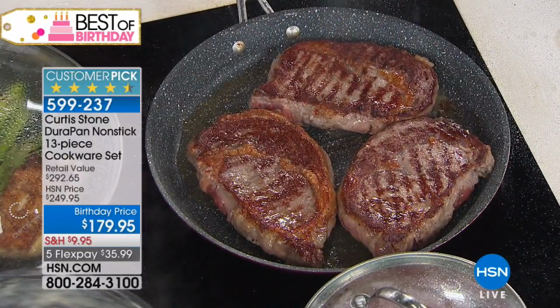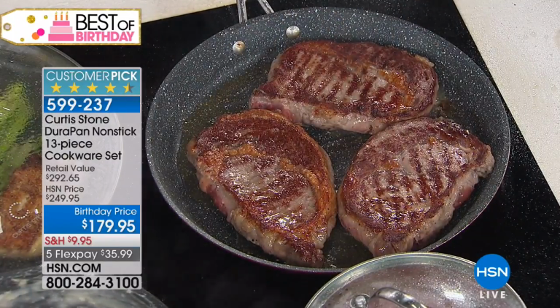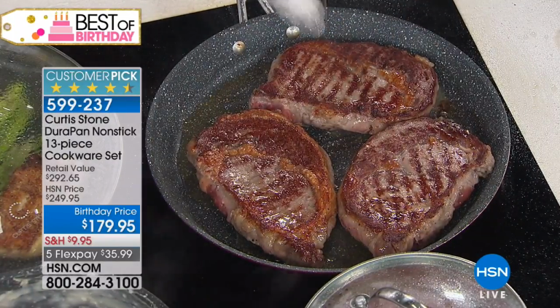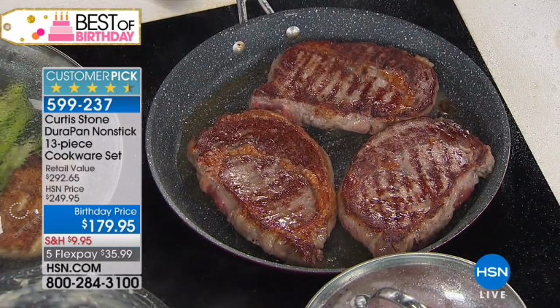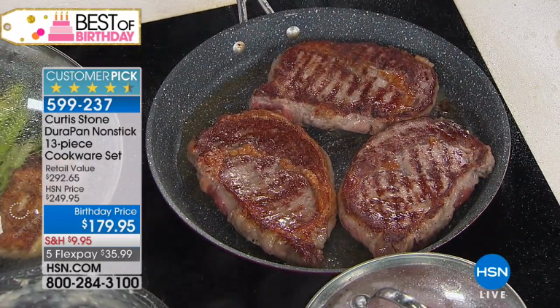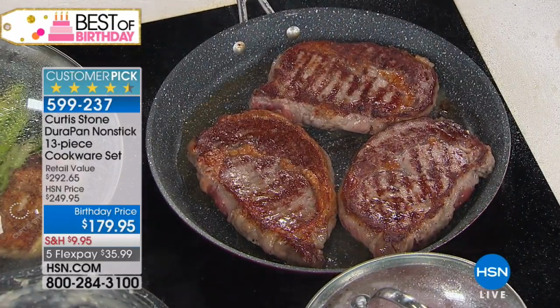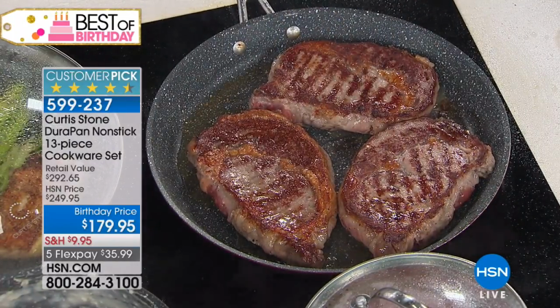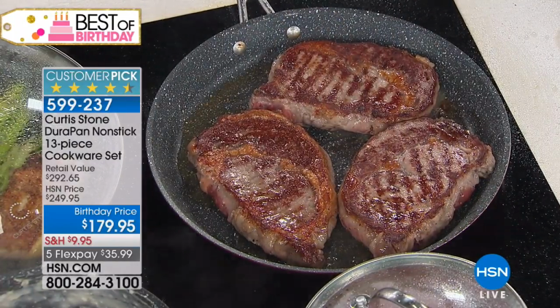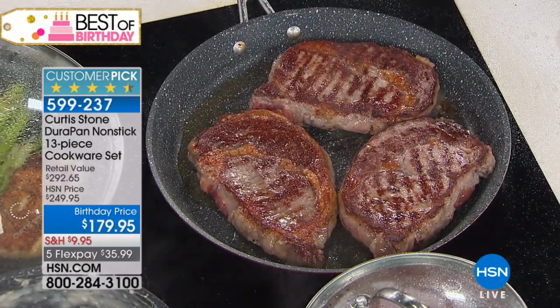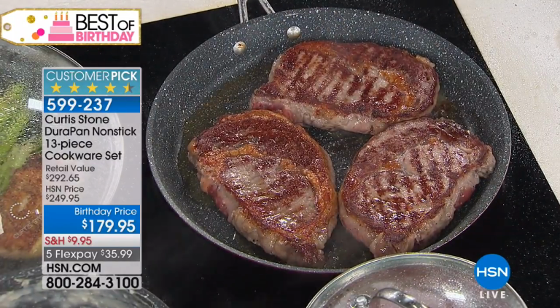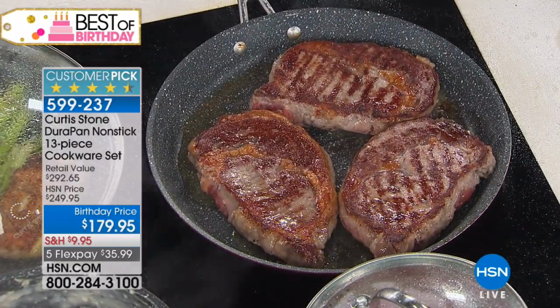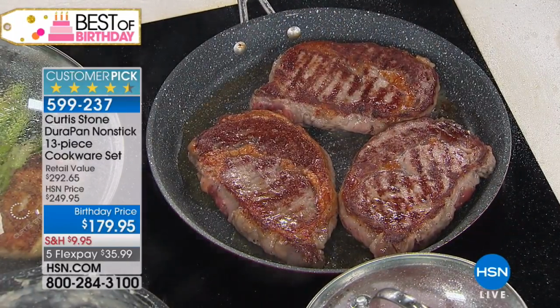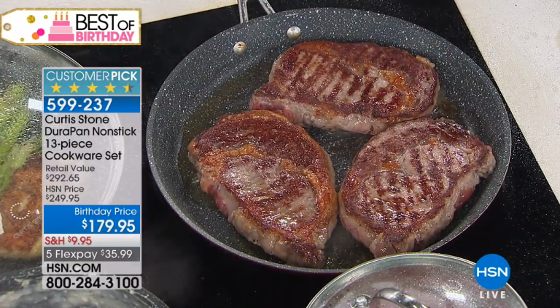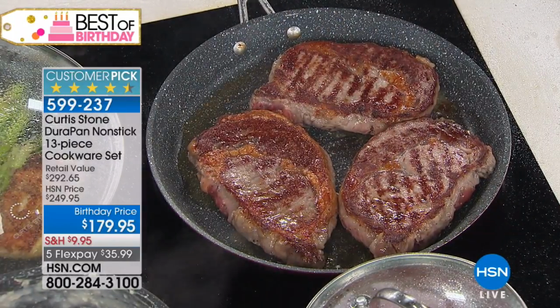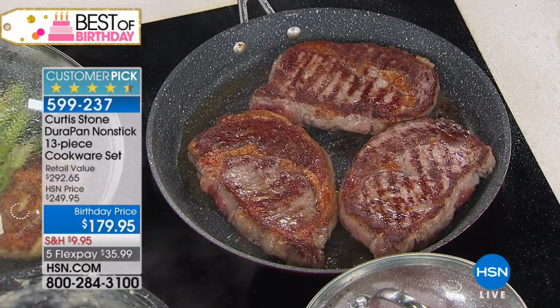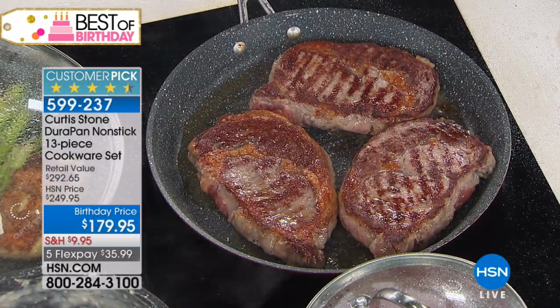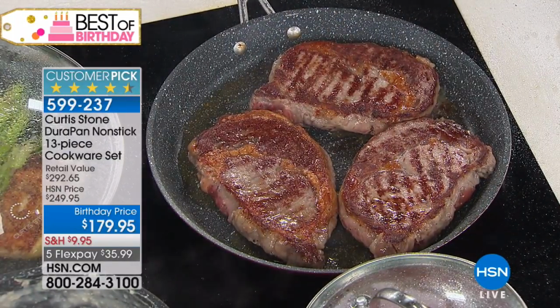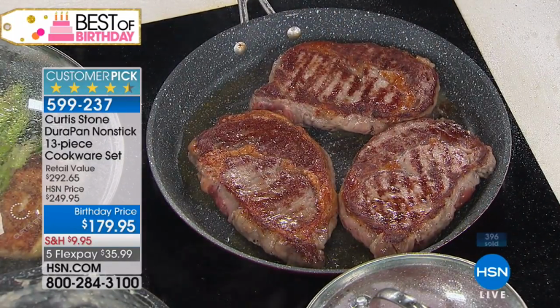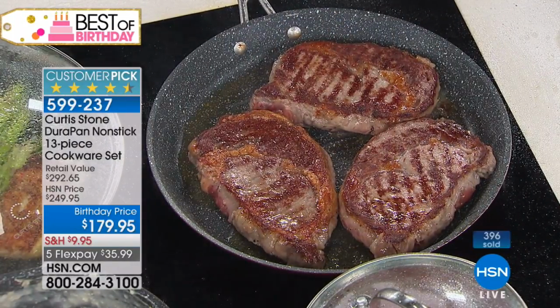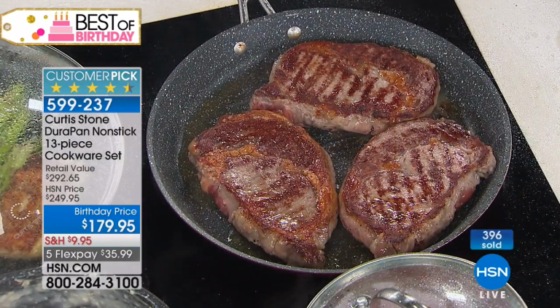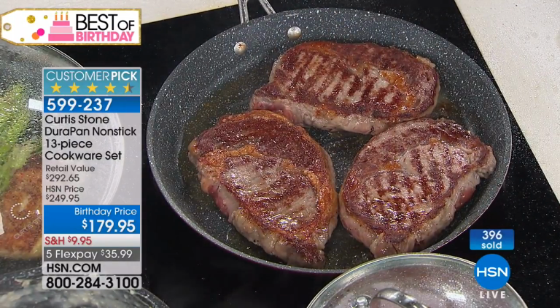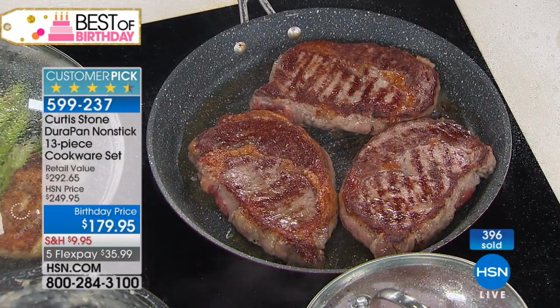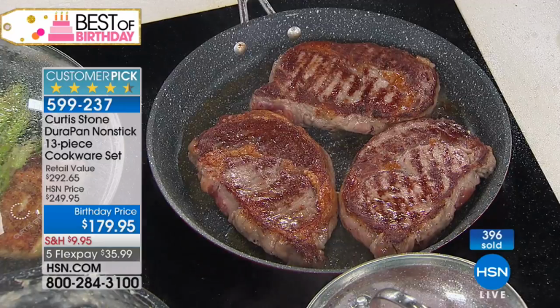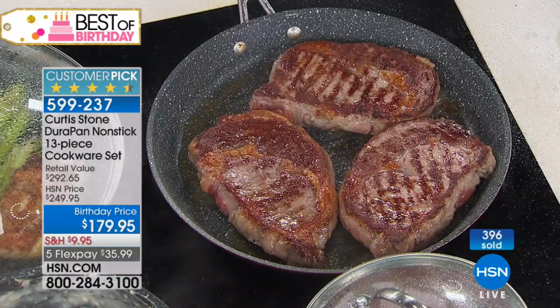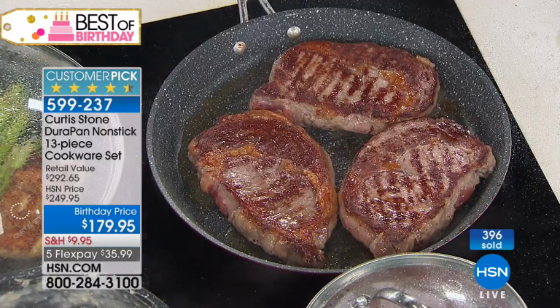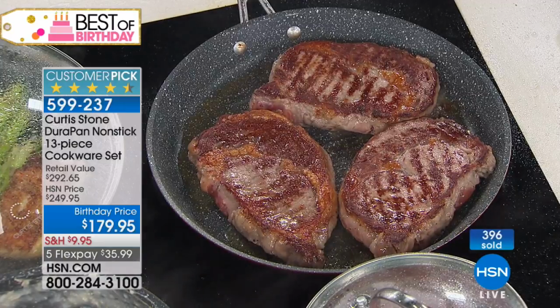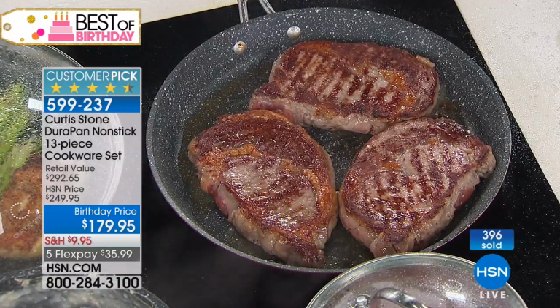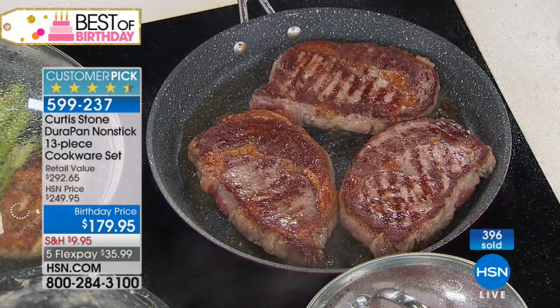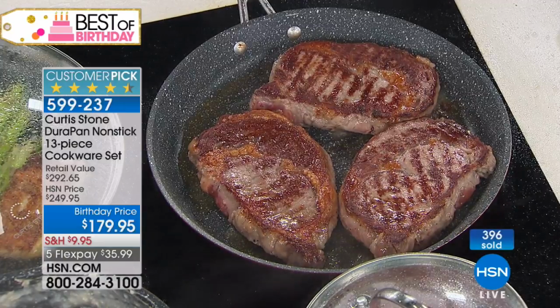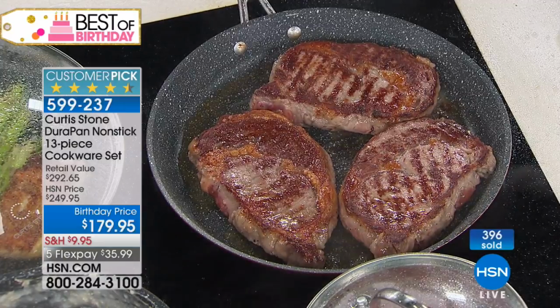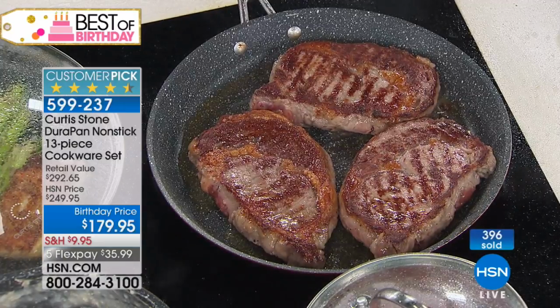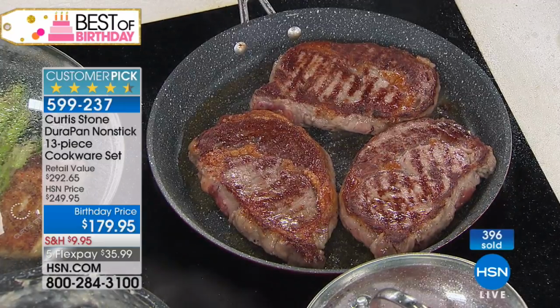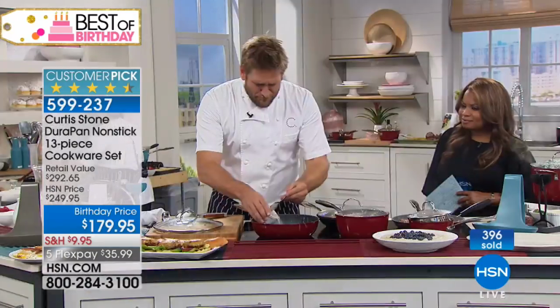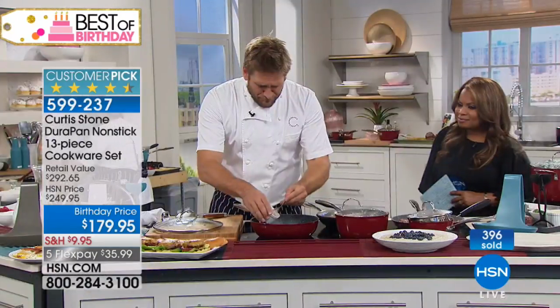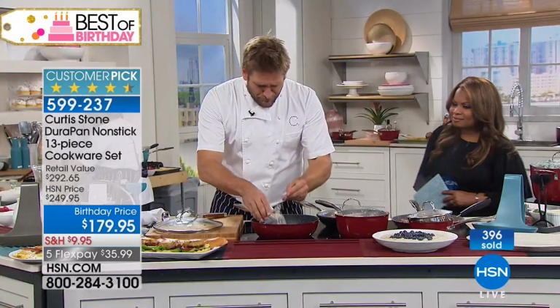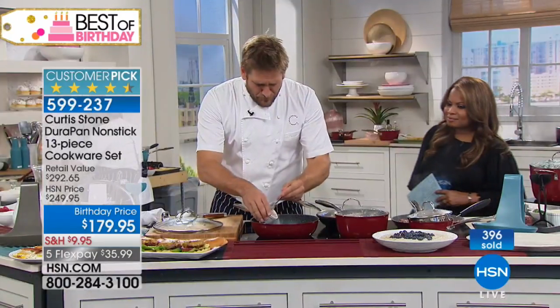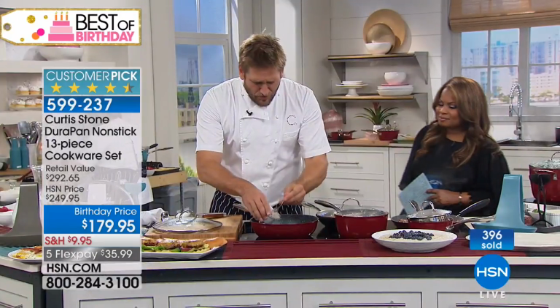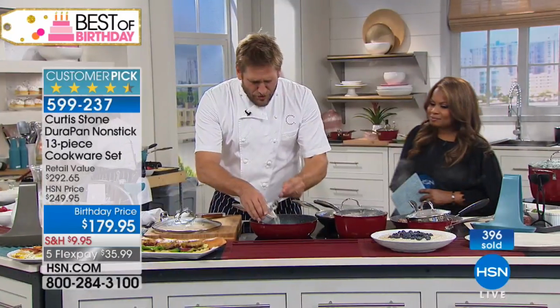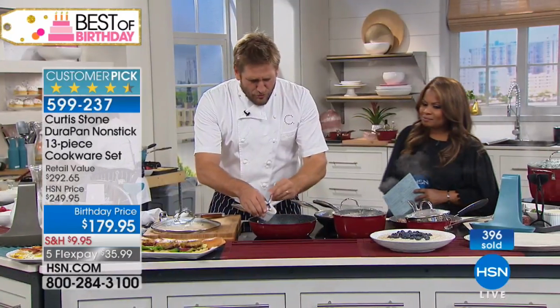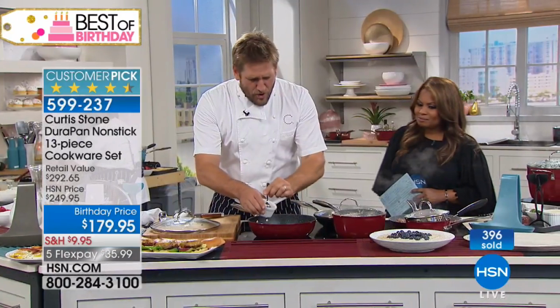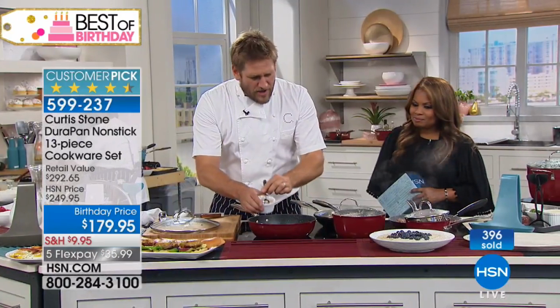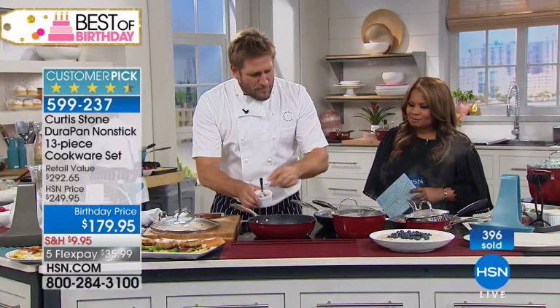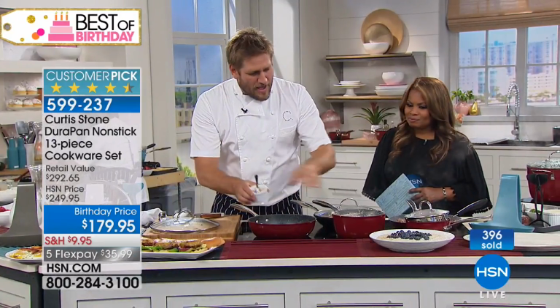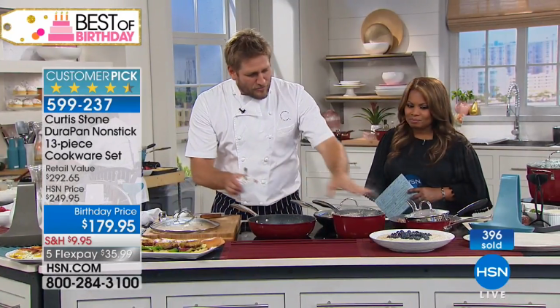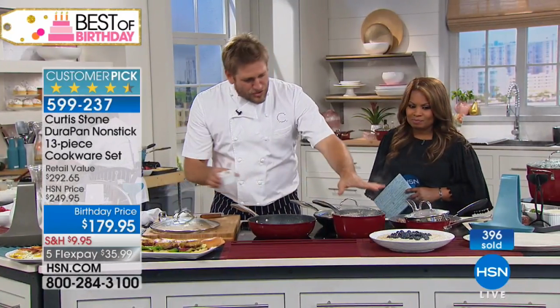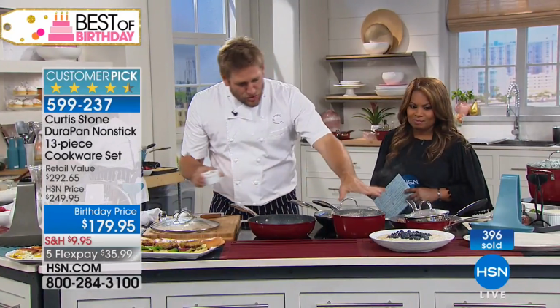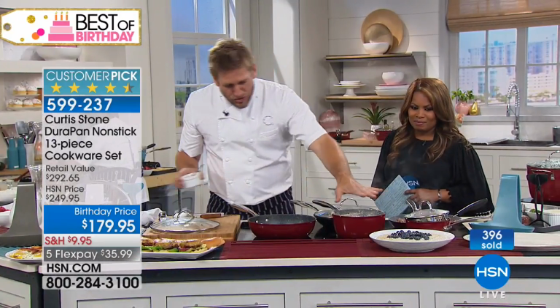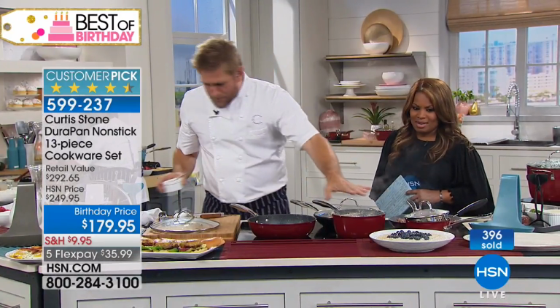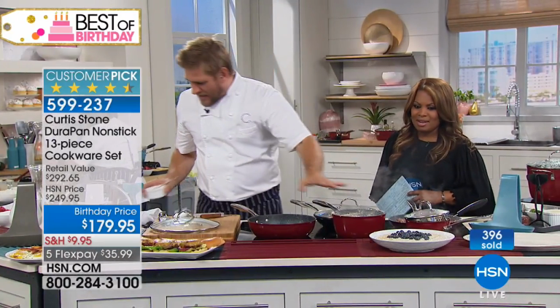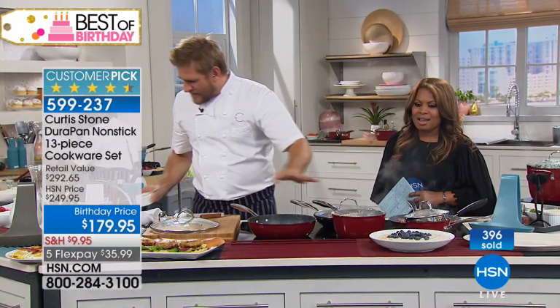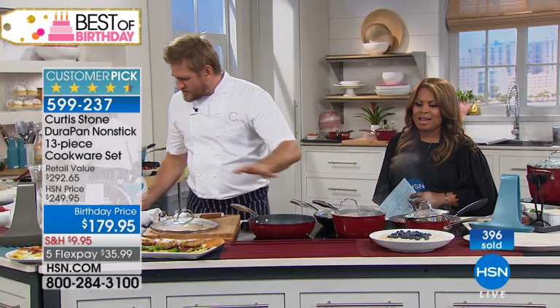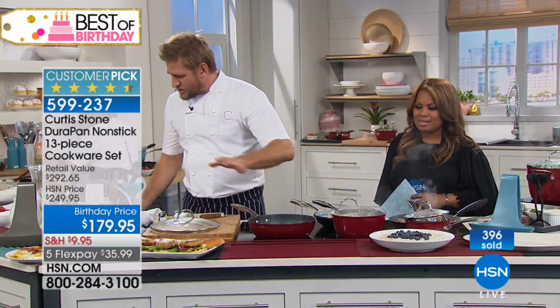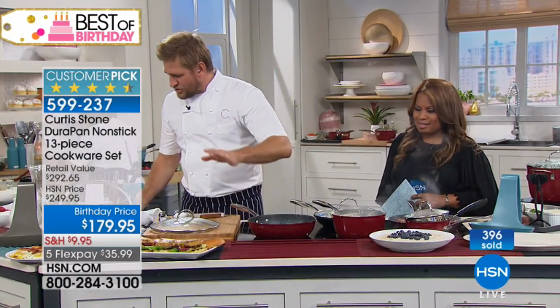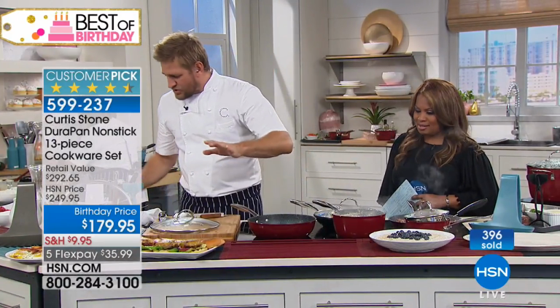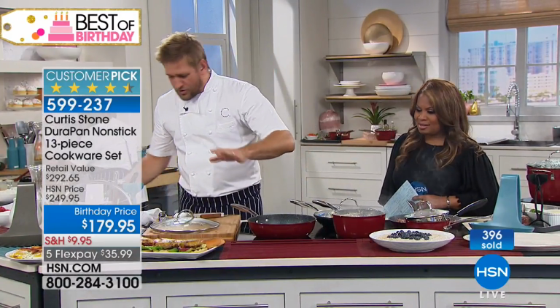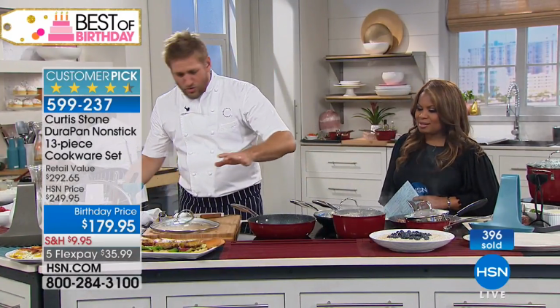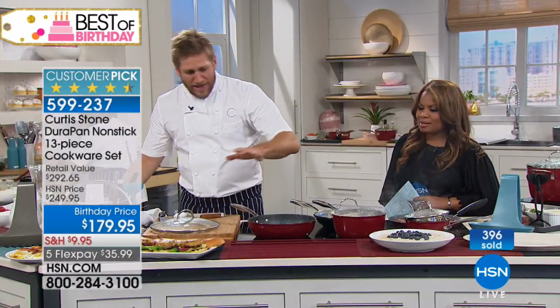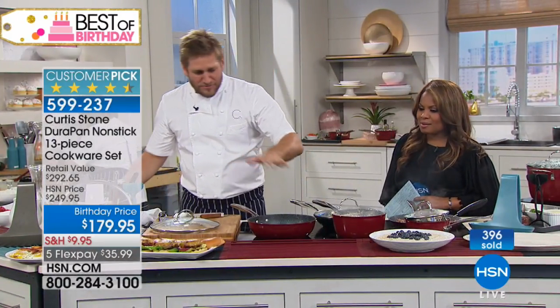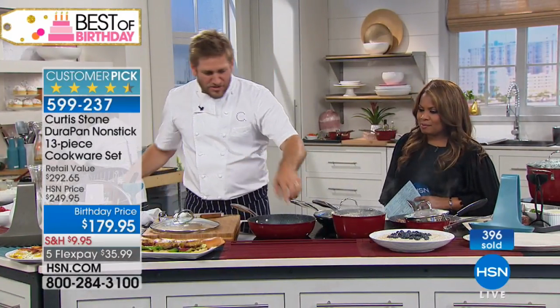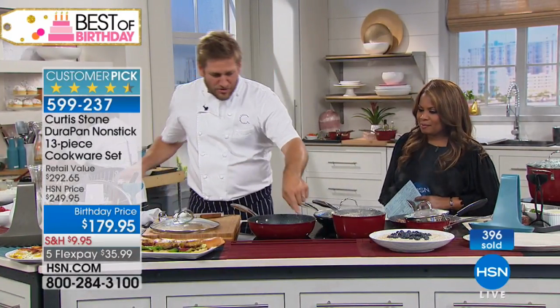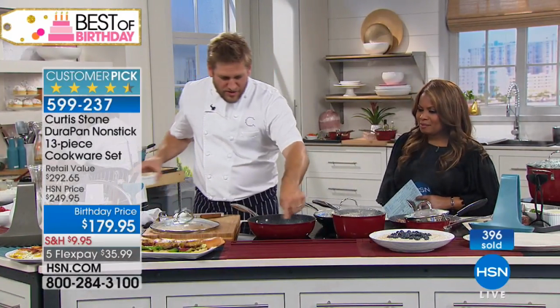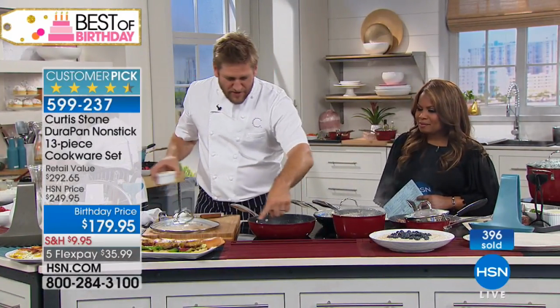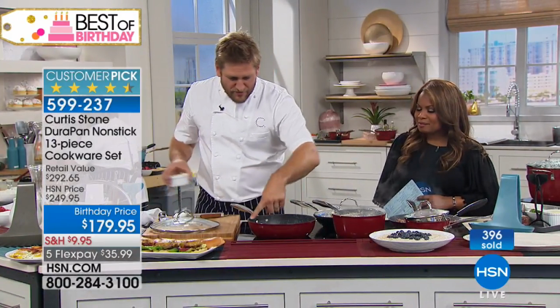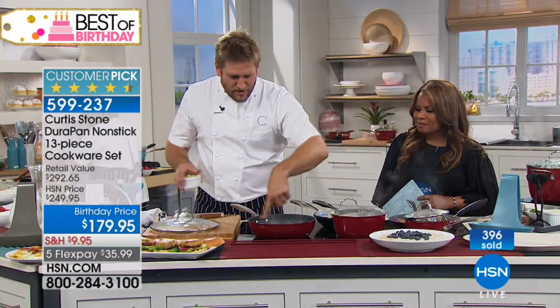I'll throw my steaks in here and turn them over — have a look at the caramelization, edge to edge. Why will all three steaks cook evenly like that? Because of the aluminum — it gives you beautiful, even heat conduction. One, two, three — all of them perfect. We've given you the right configuration here, the right amount of saucepans so you can cook absolutely everything.